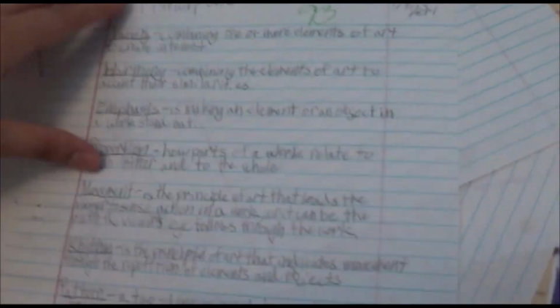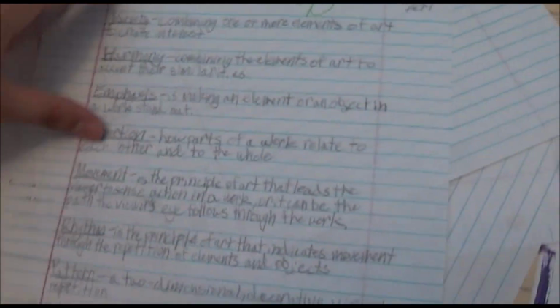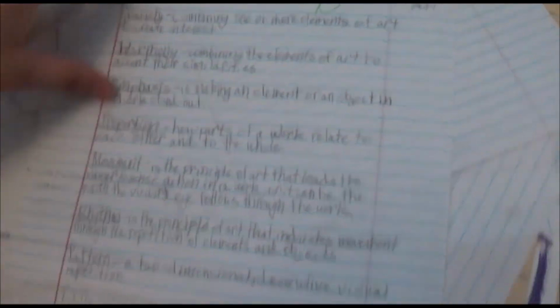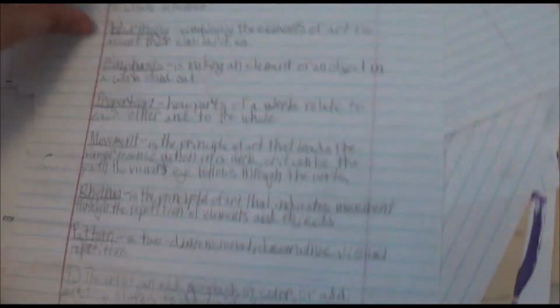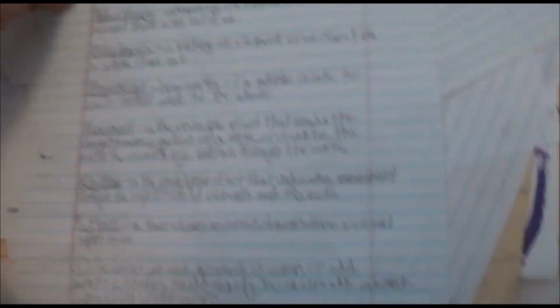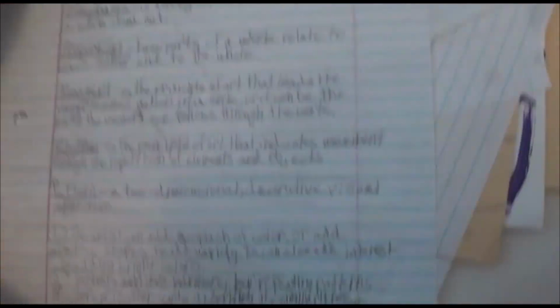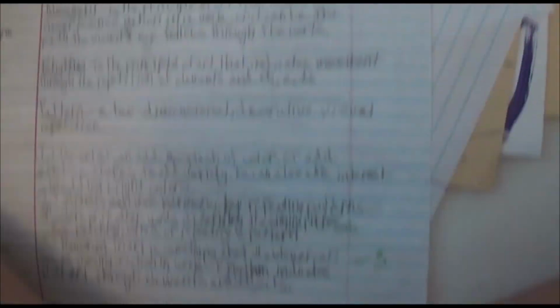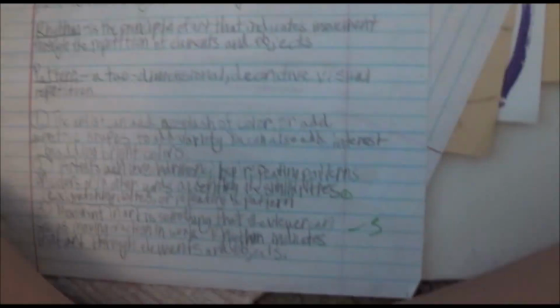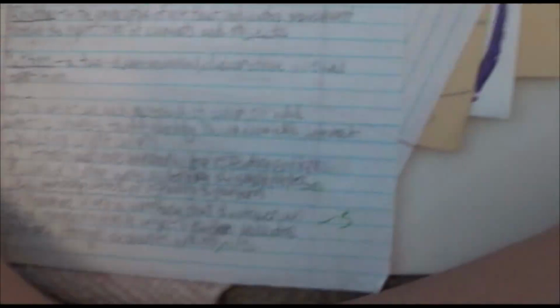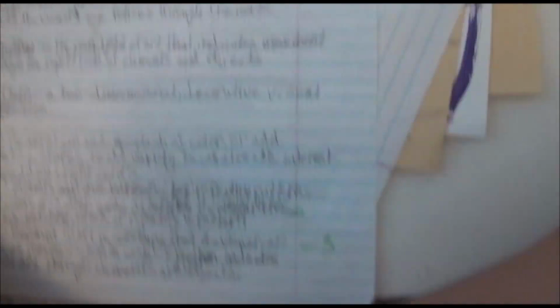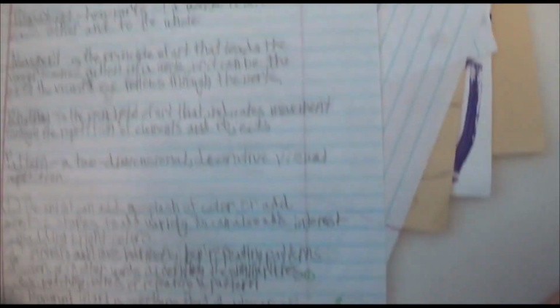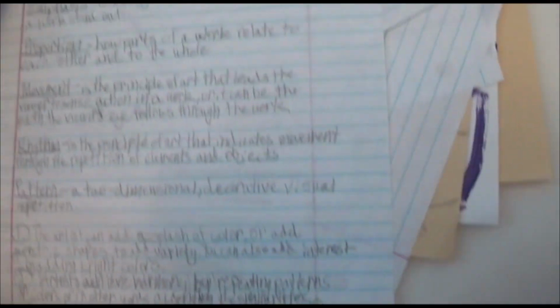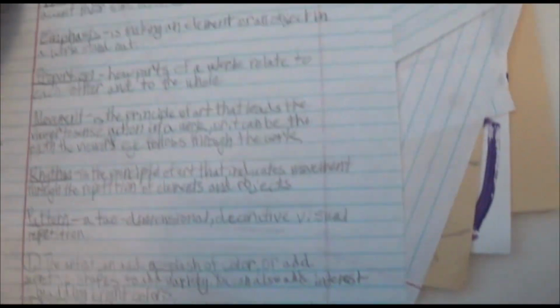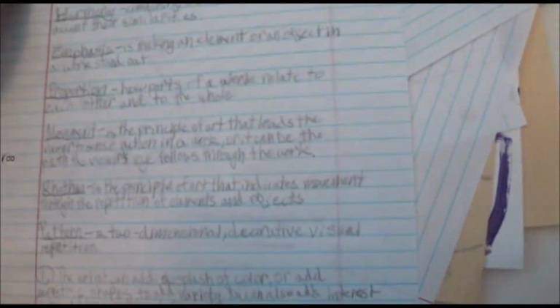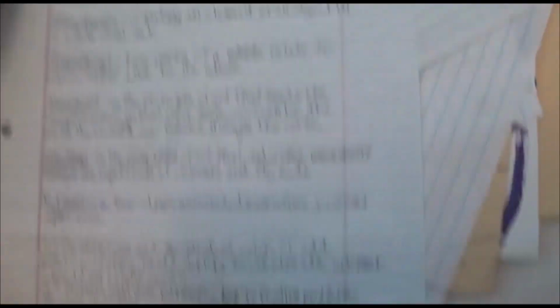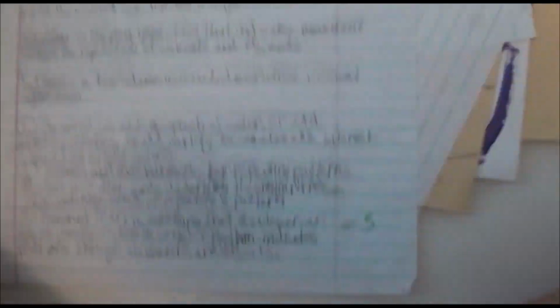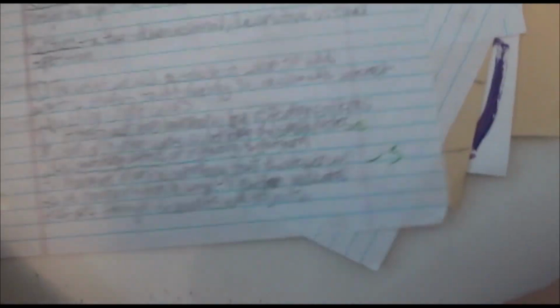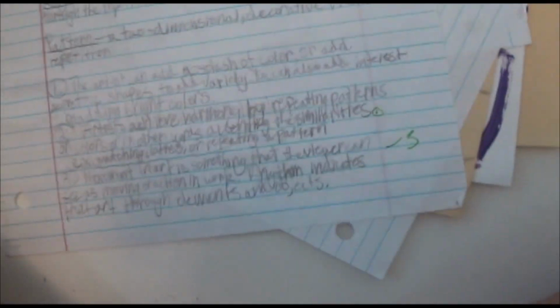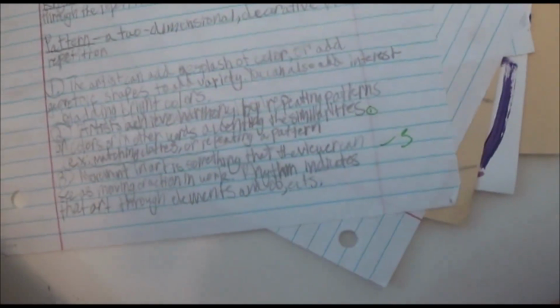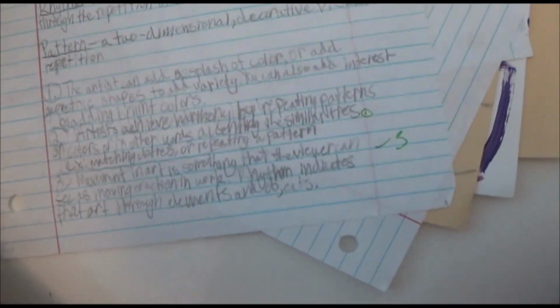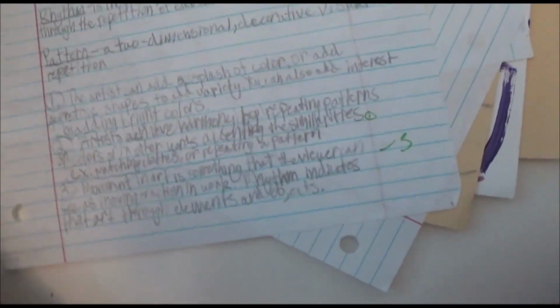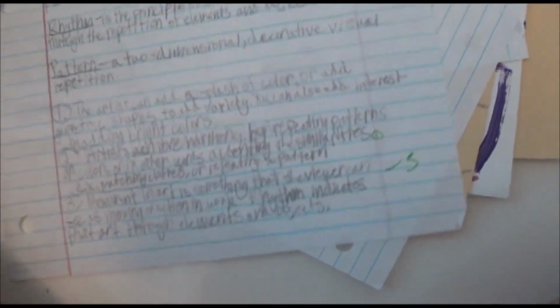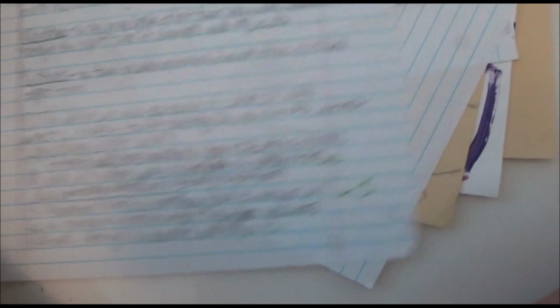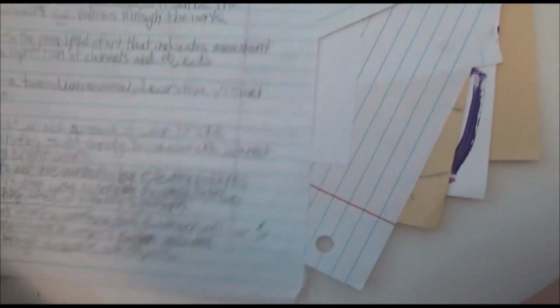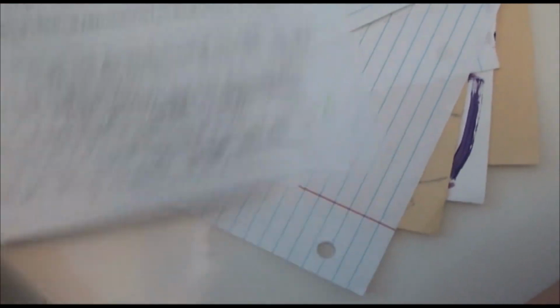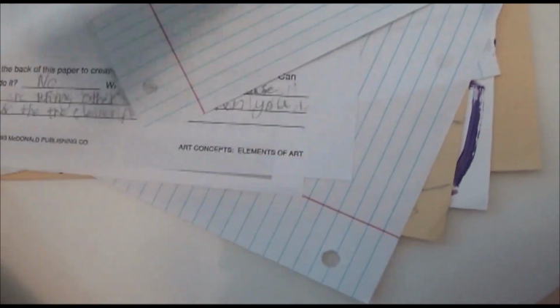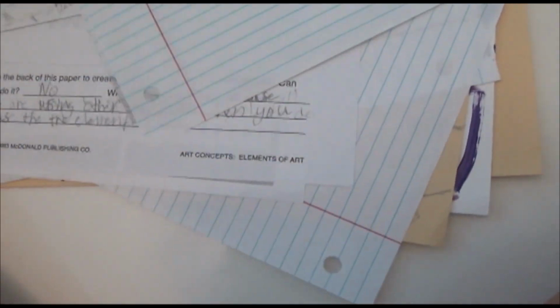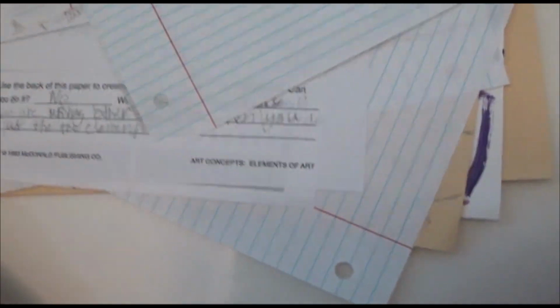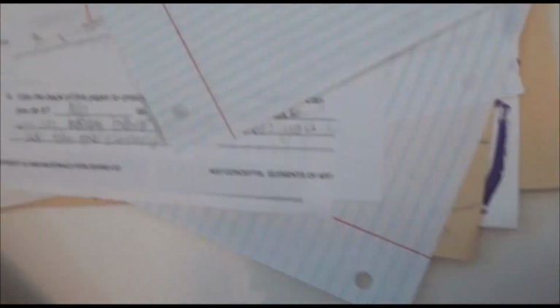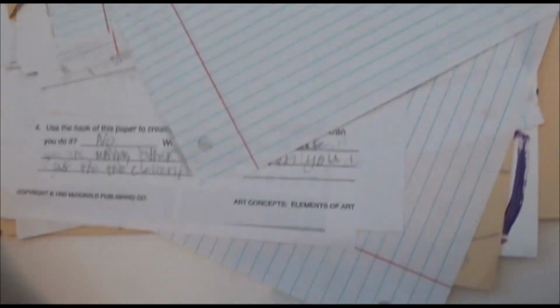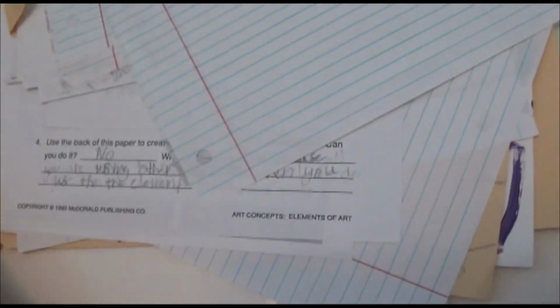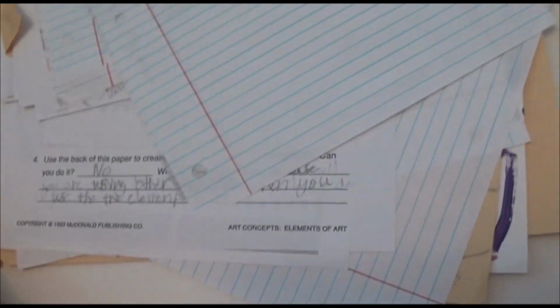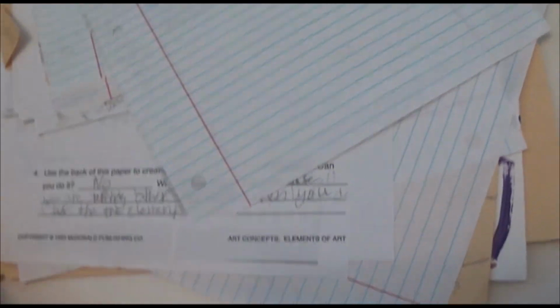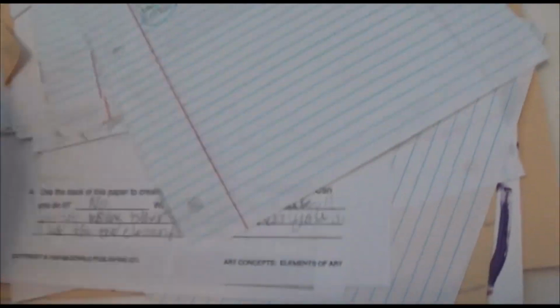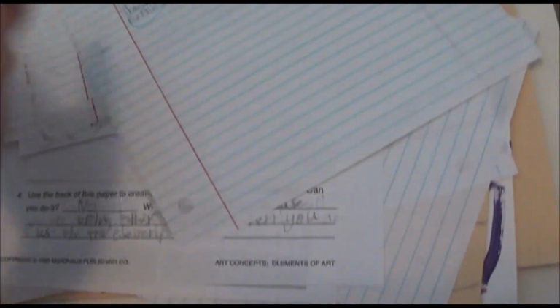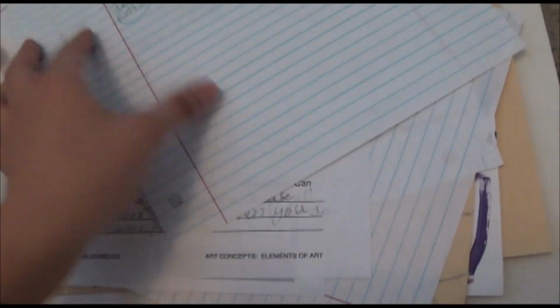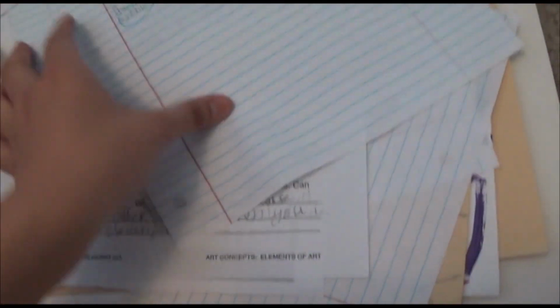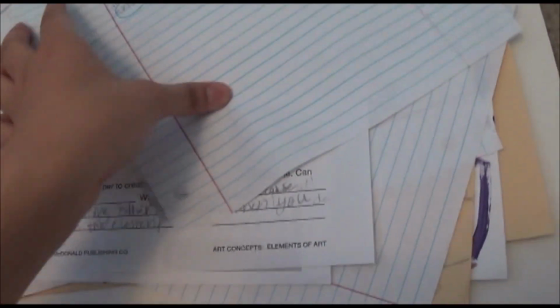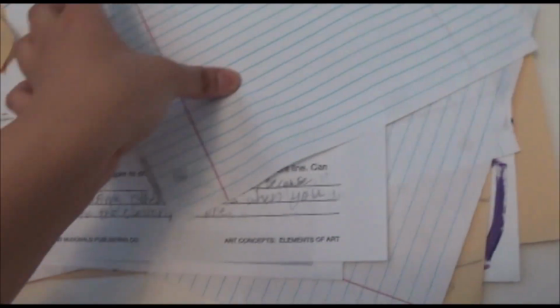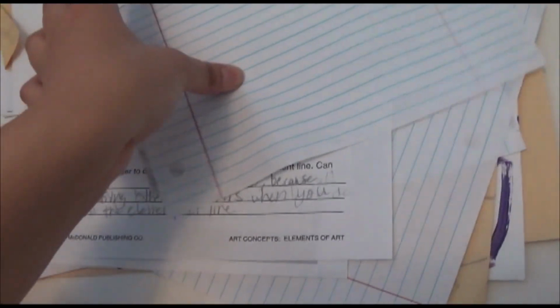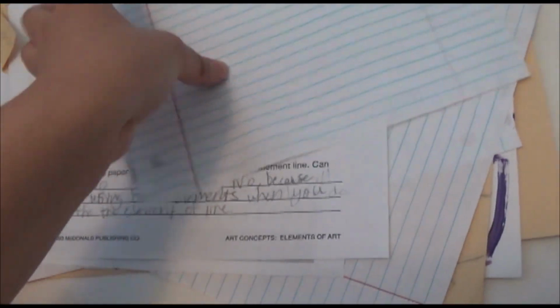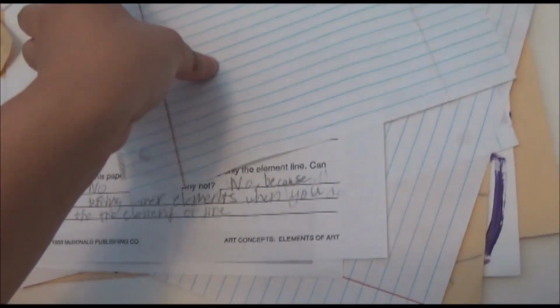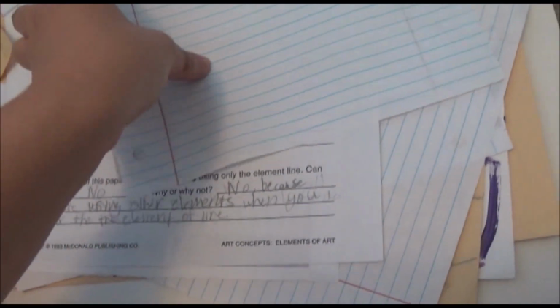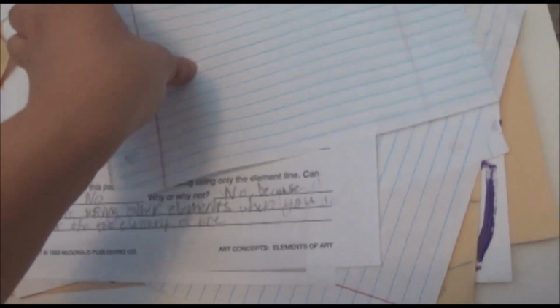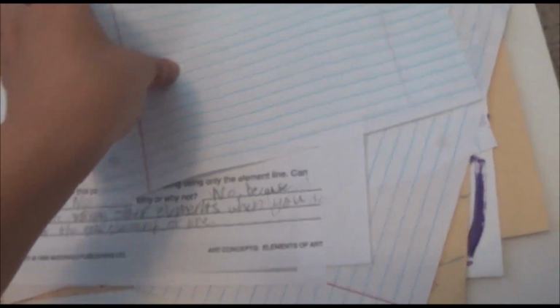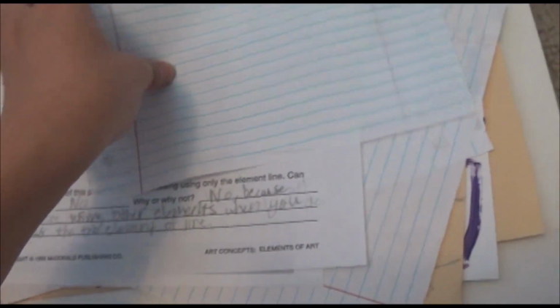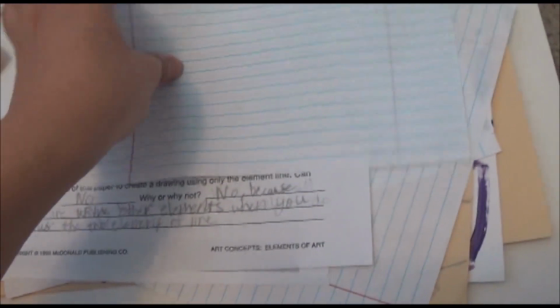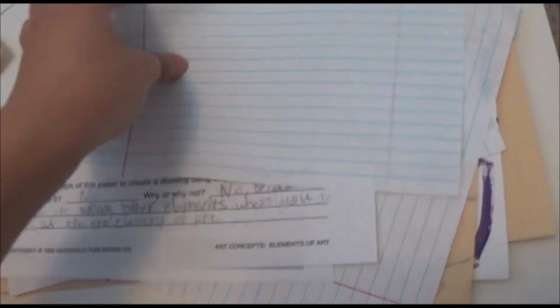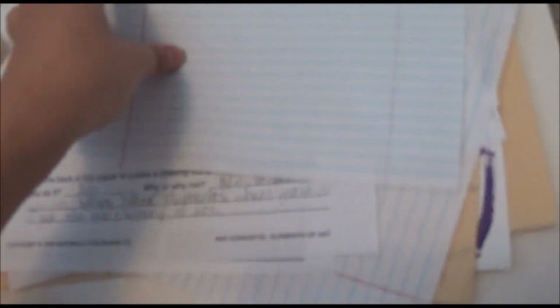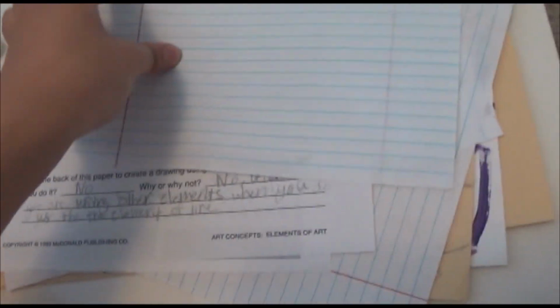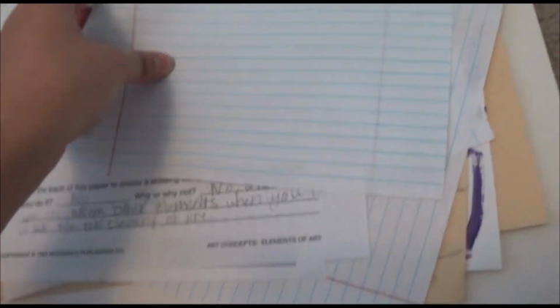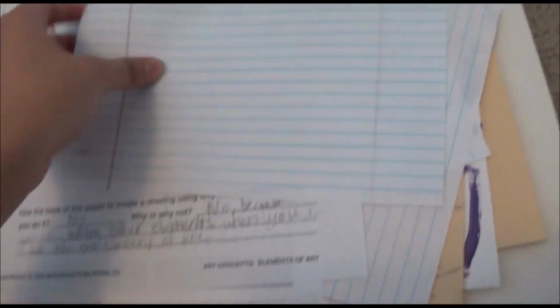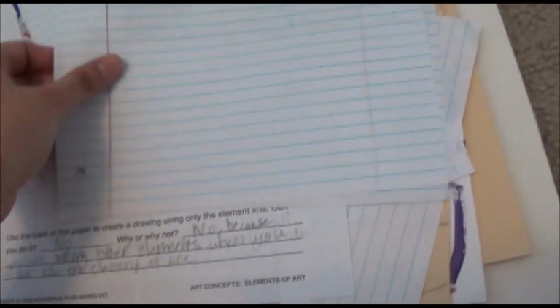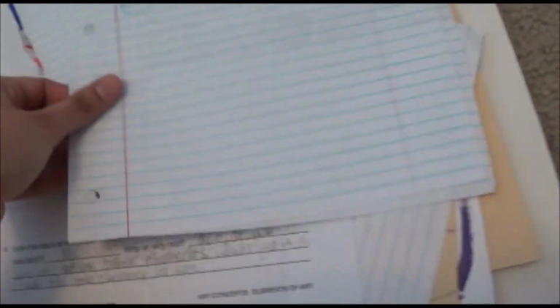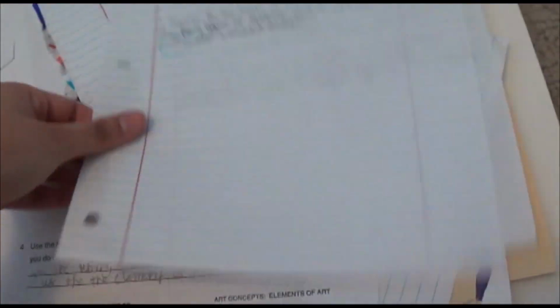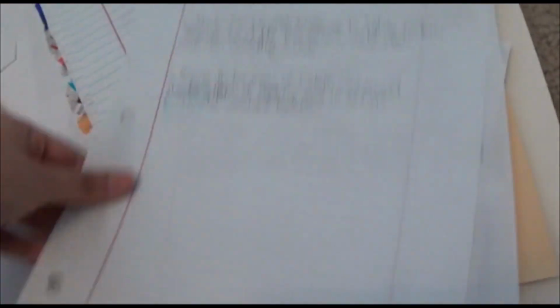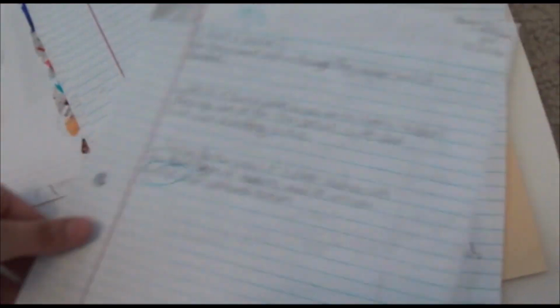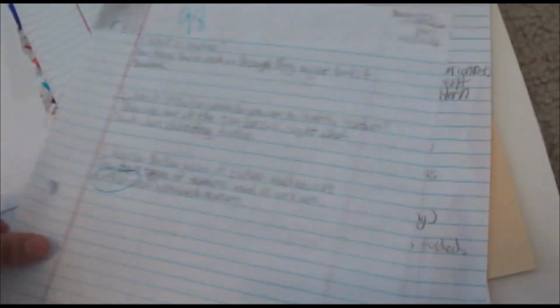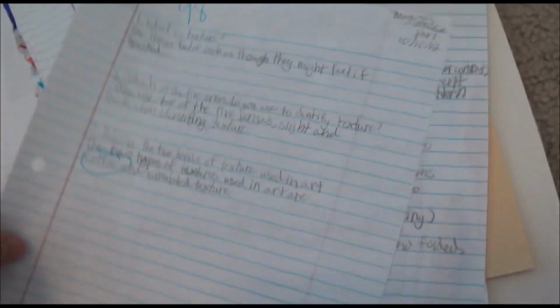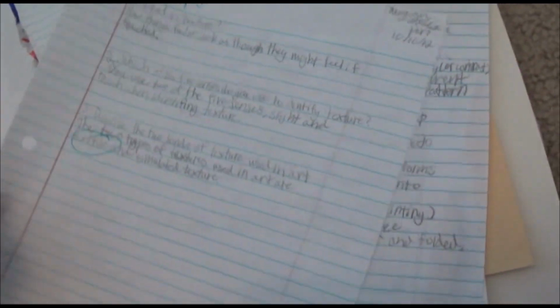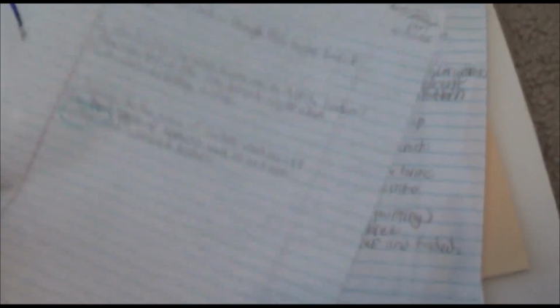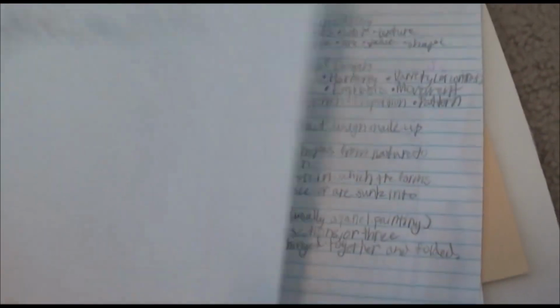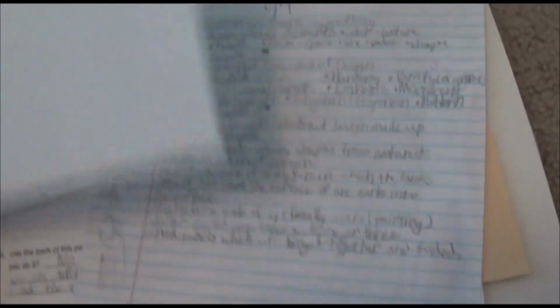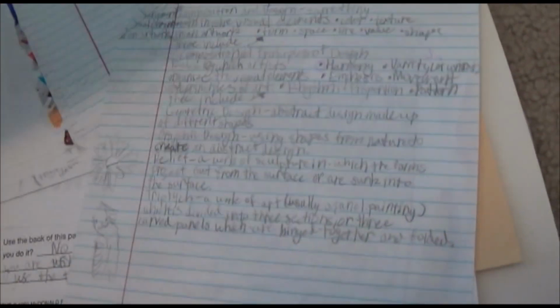Principles of art — copied it down in questions. I hated this part. I hate the question part because it's like, I just want to draw. Screw this.